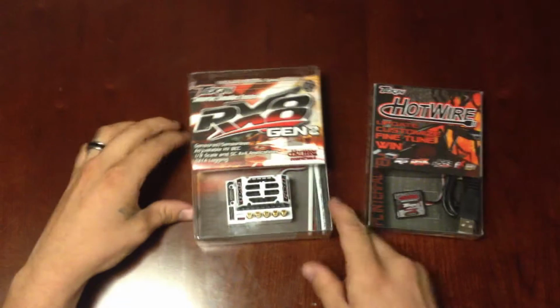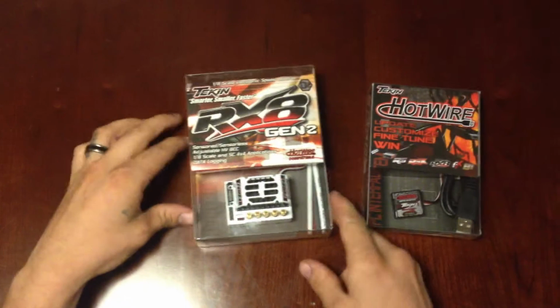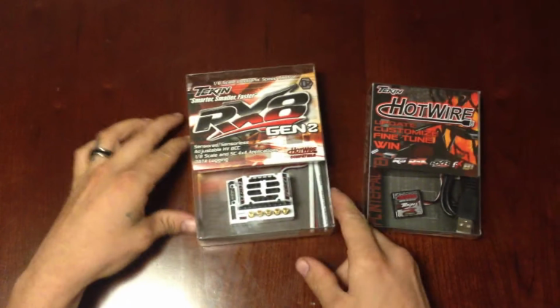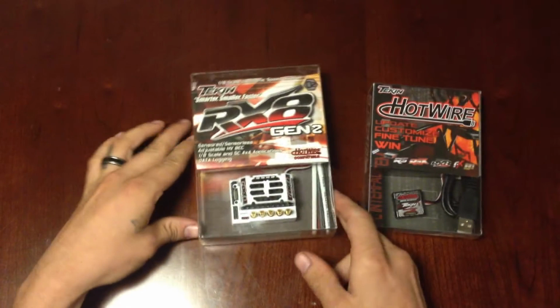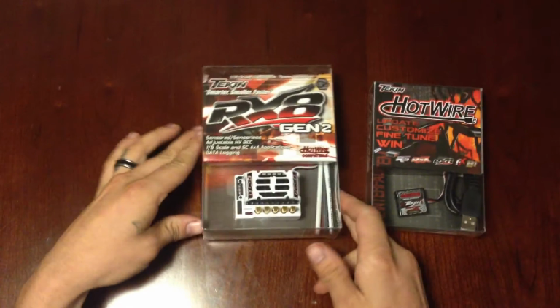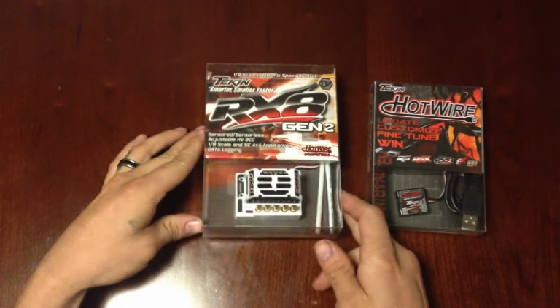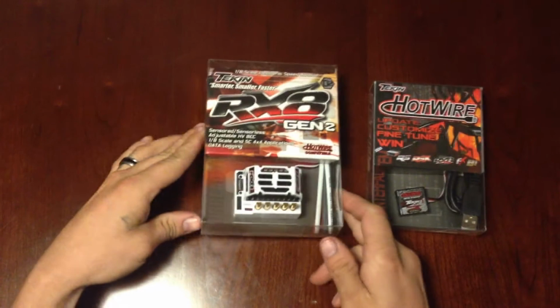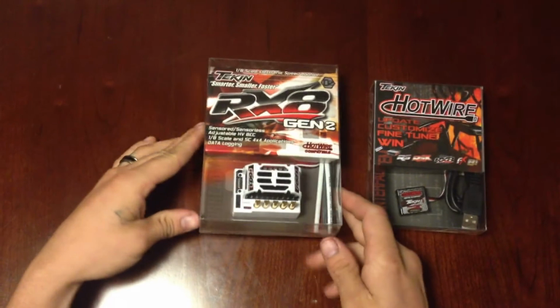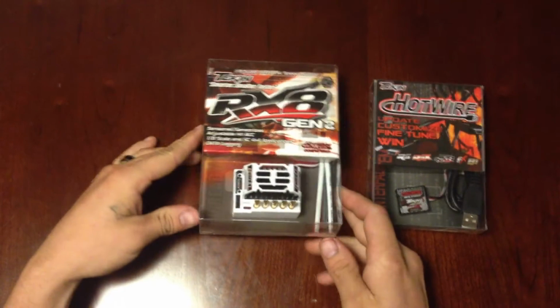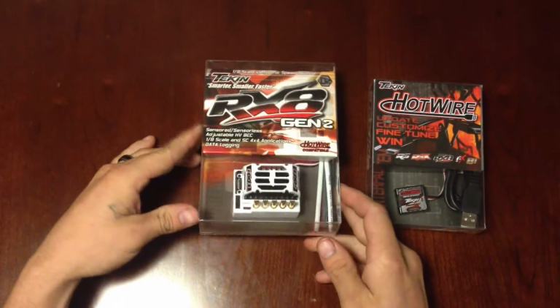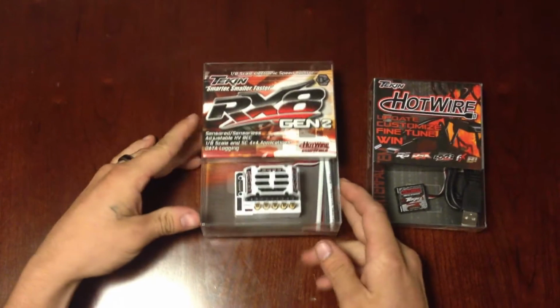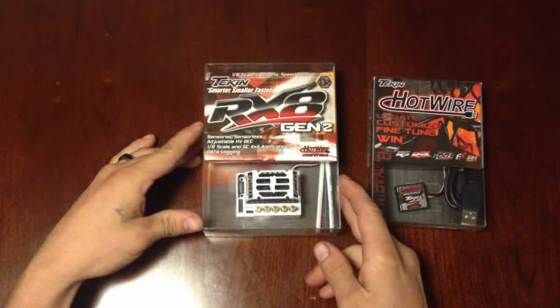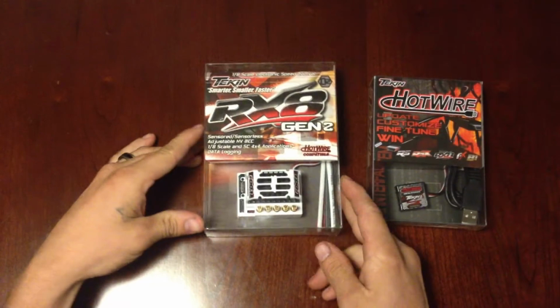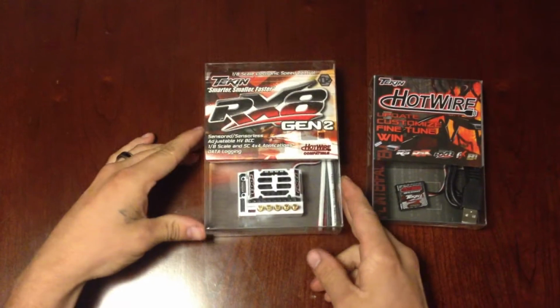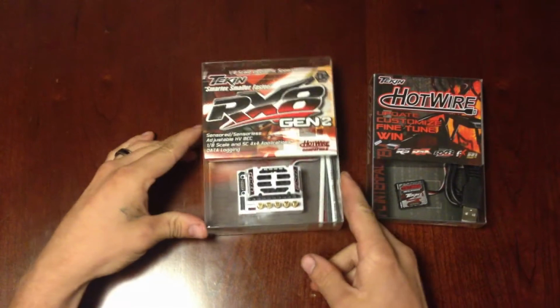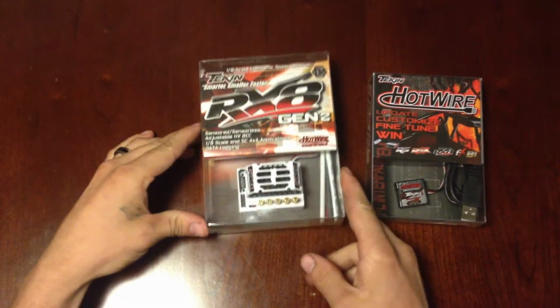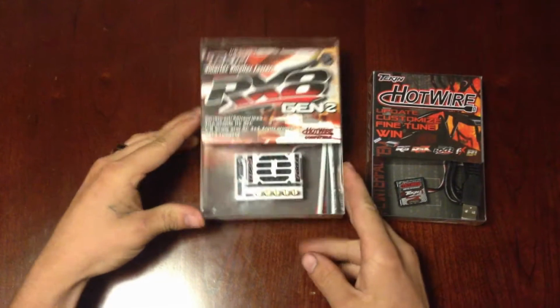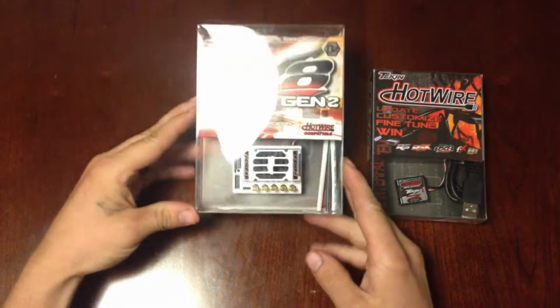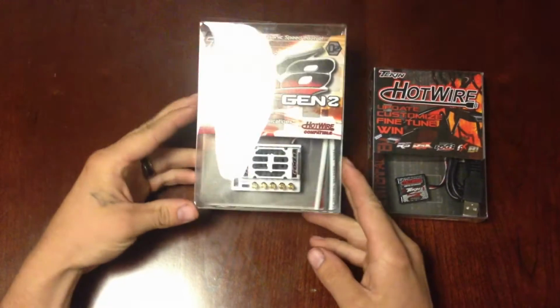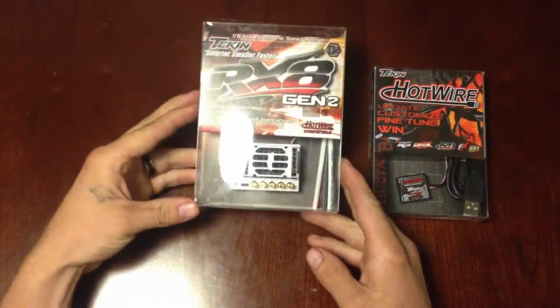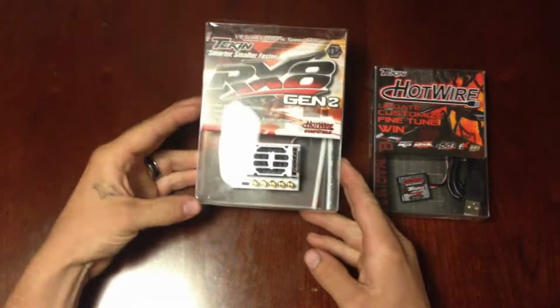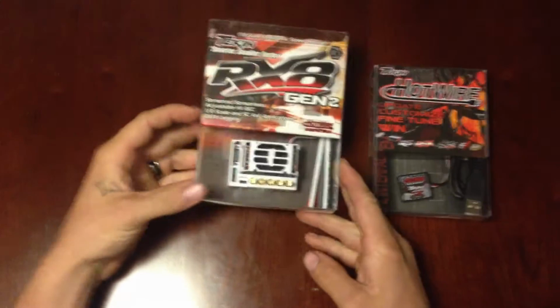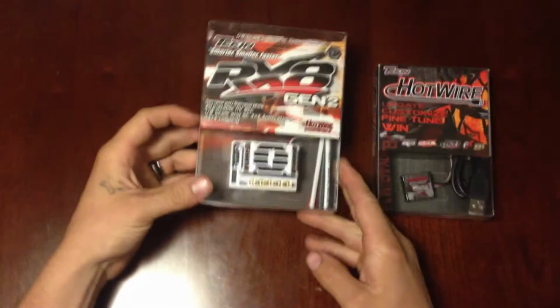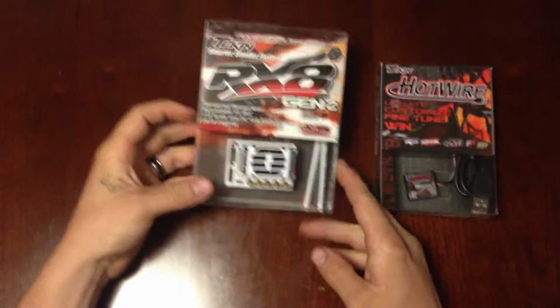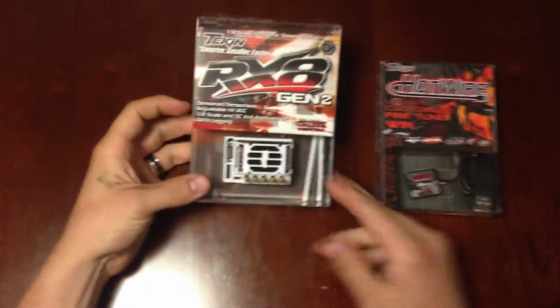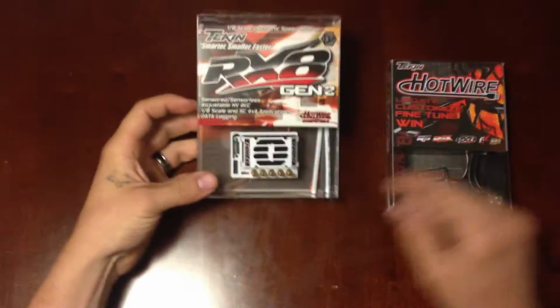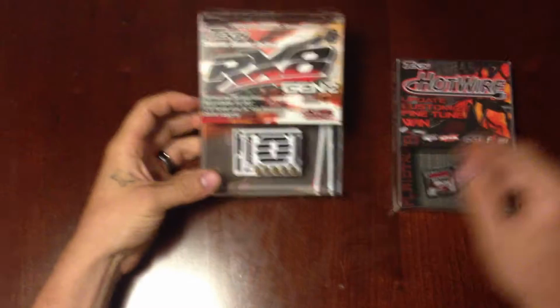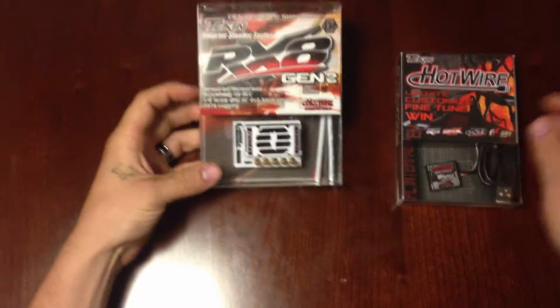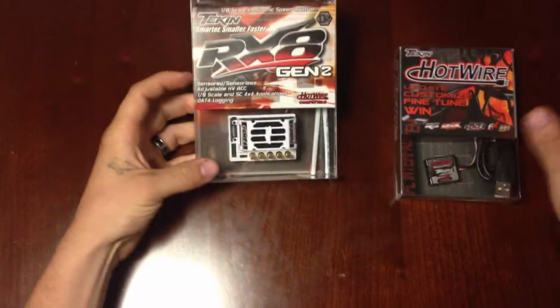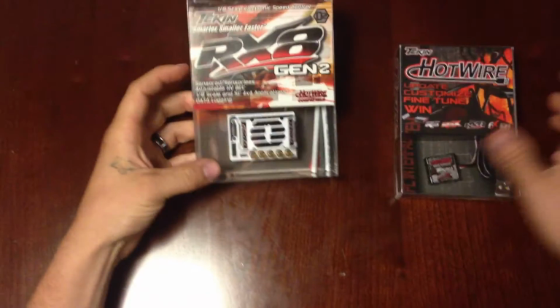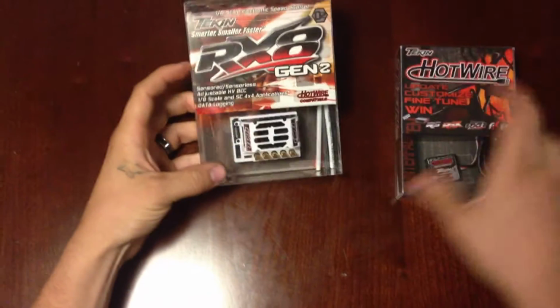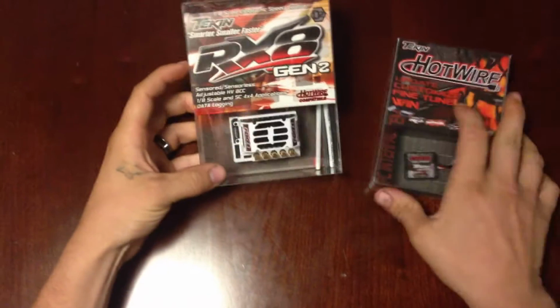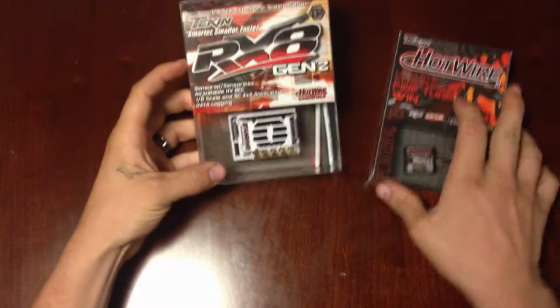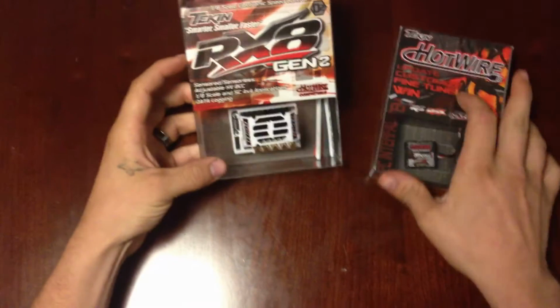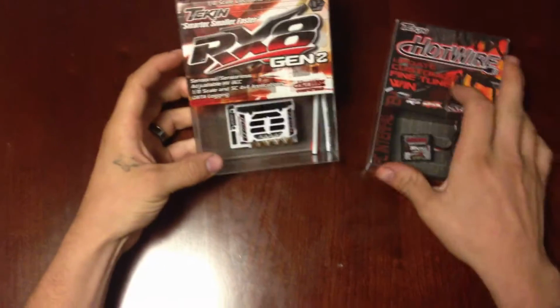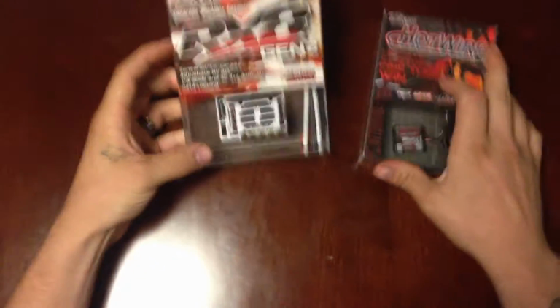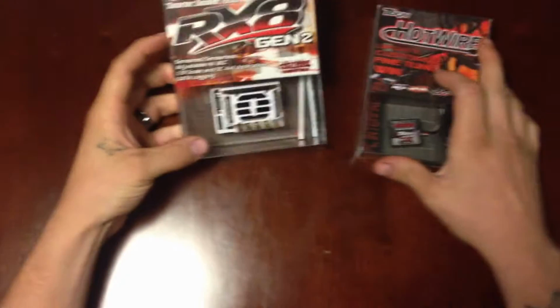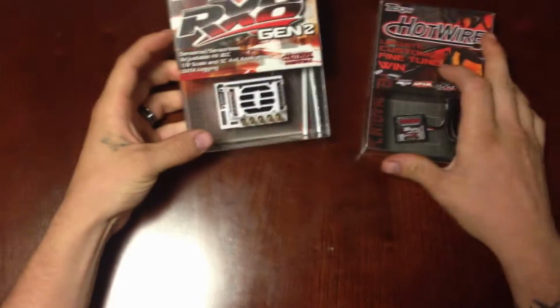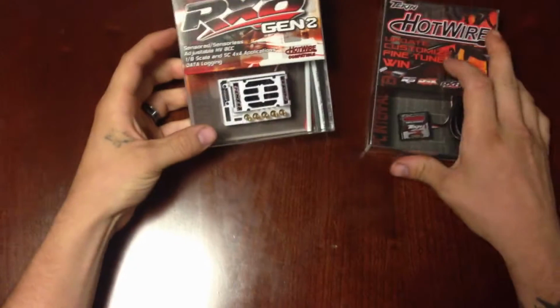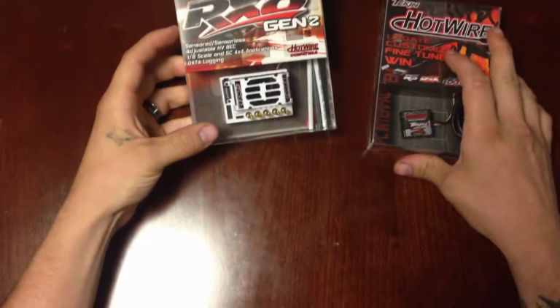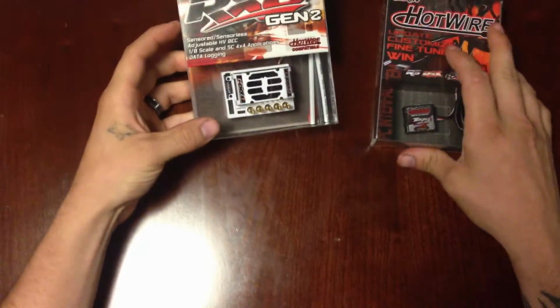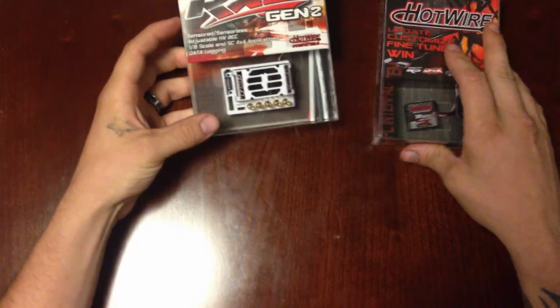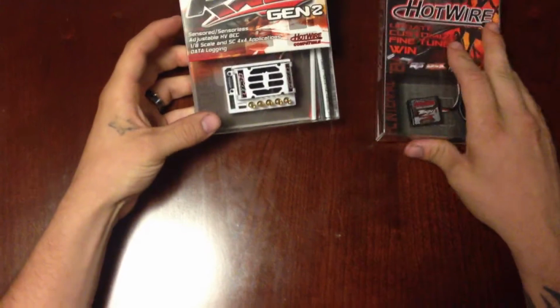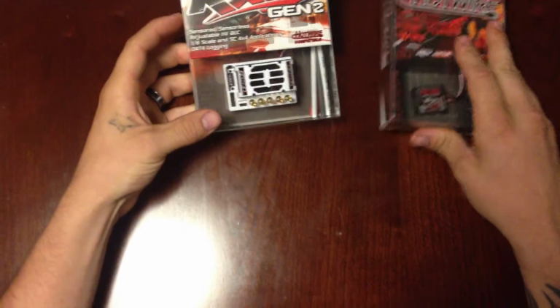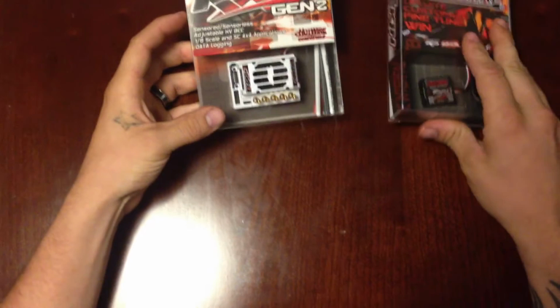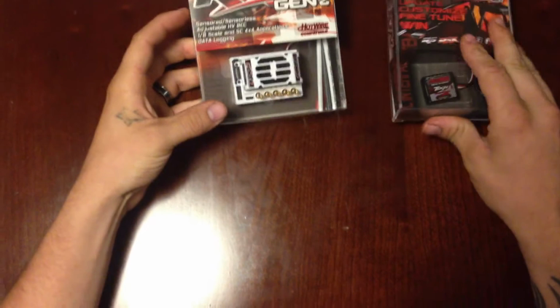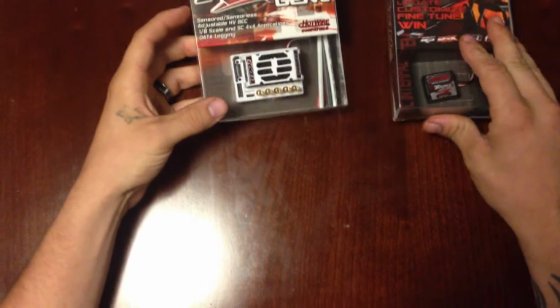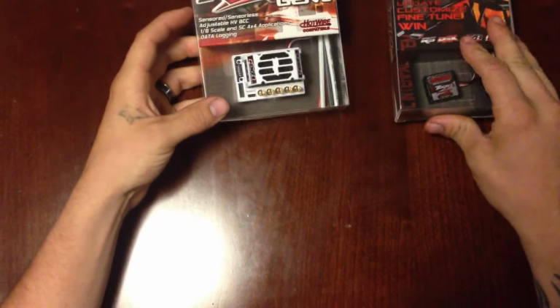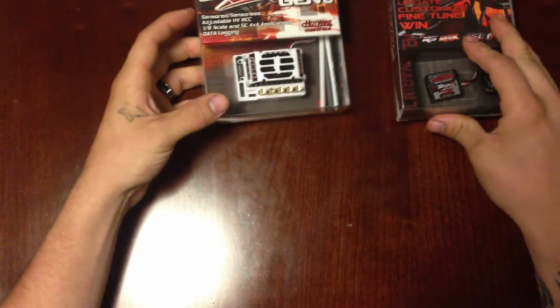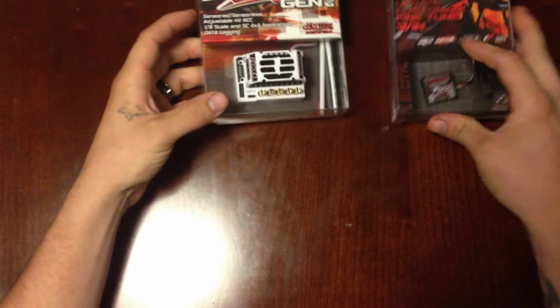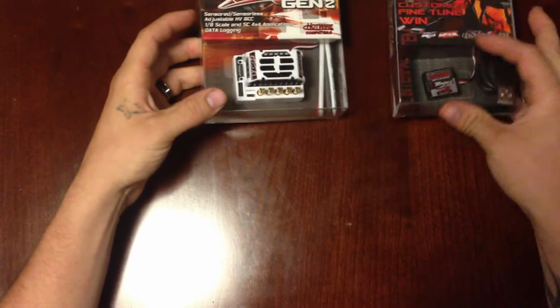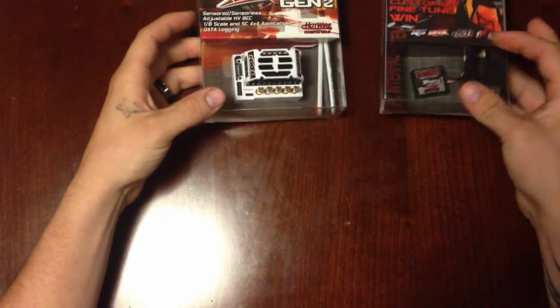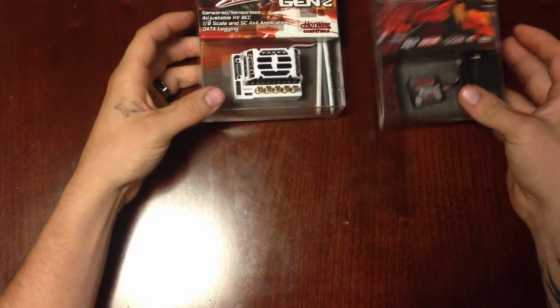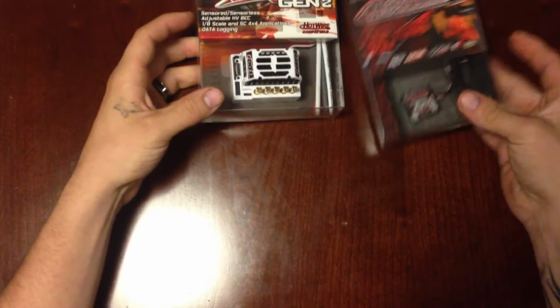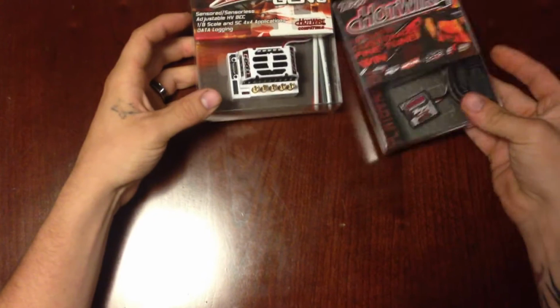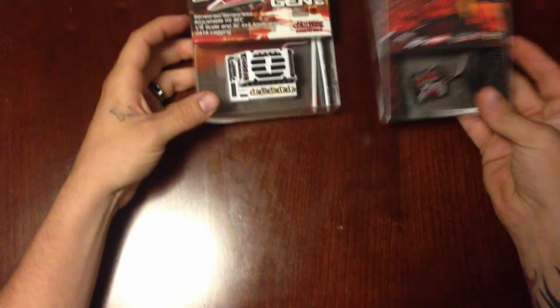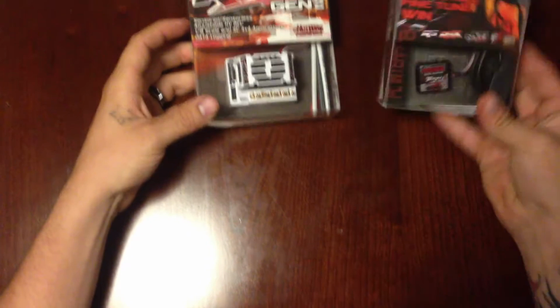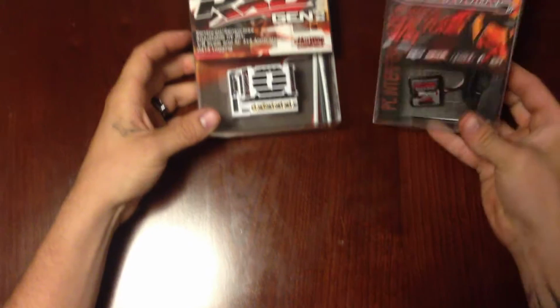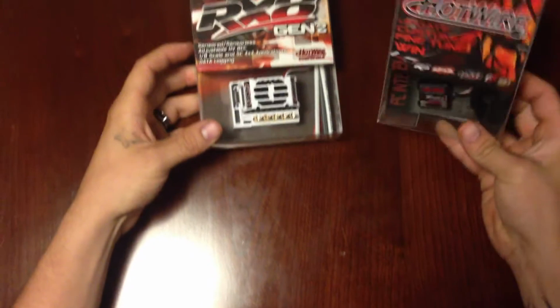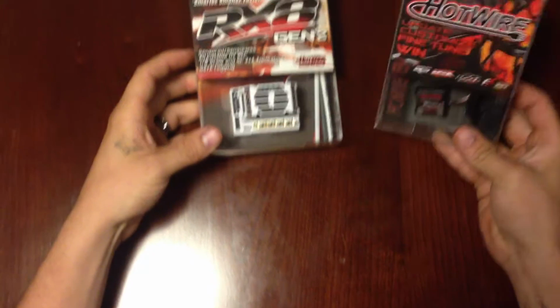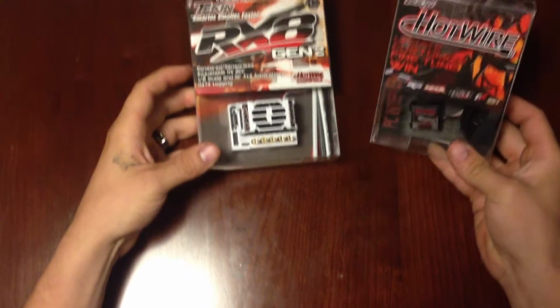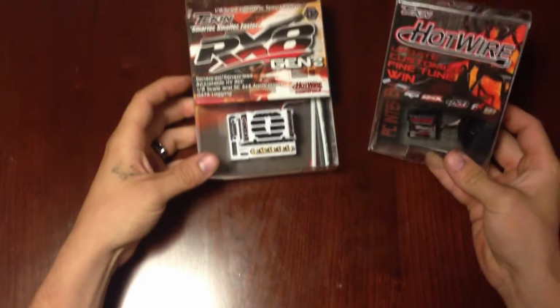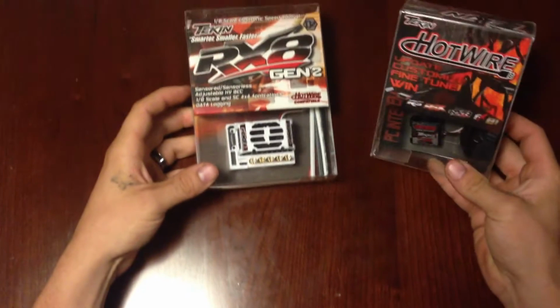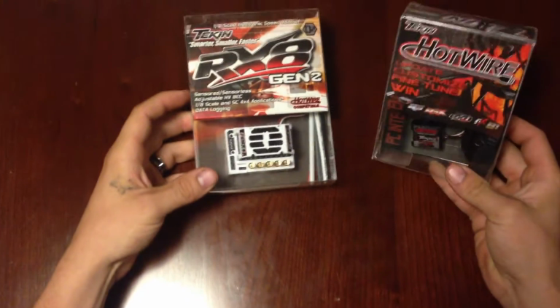Hi guys, it's James from Dirty Fingers Racing. Today we're unboxing the Tekin RX-8 Gen 2 and their Hotwire.